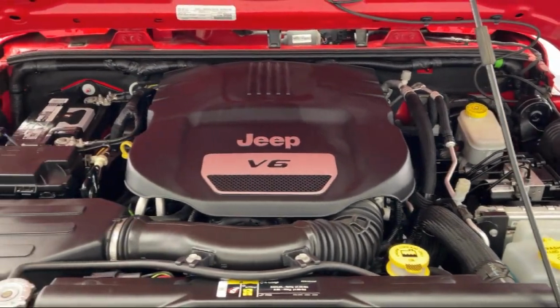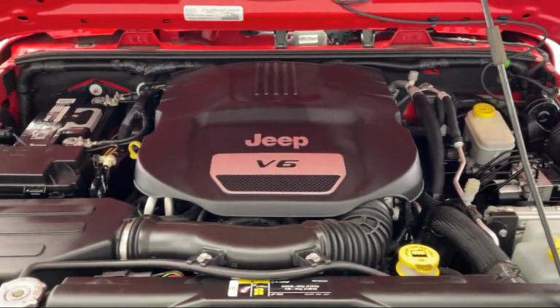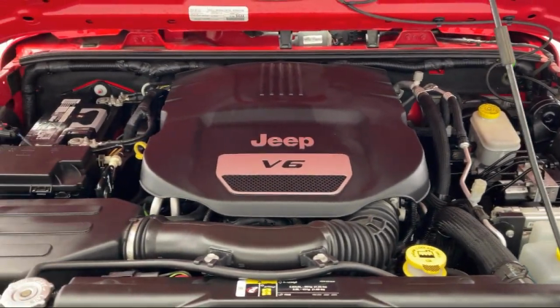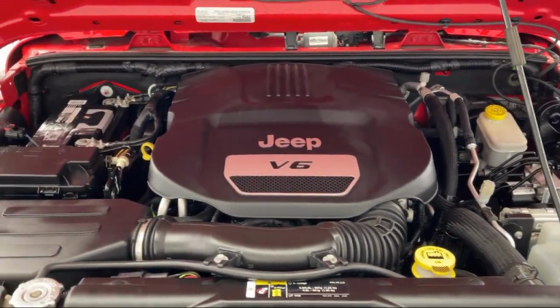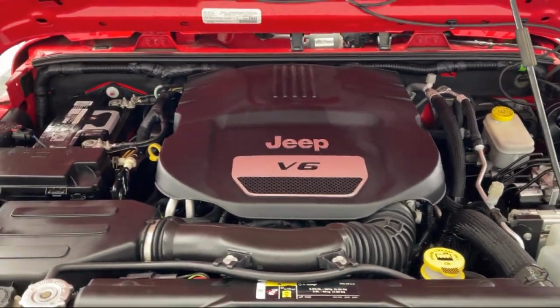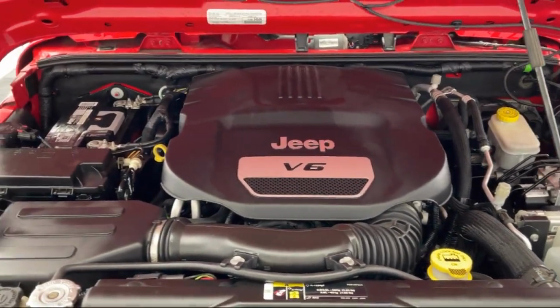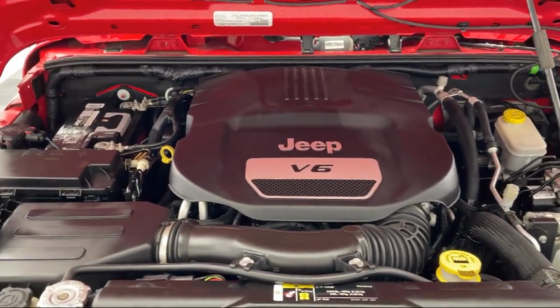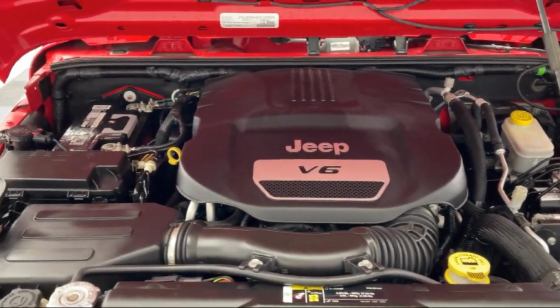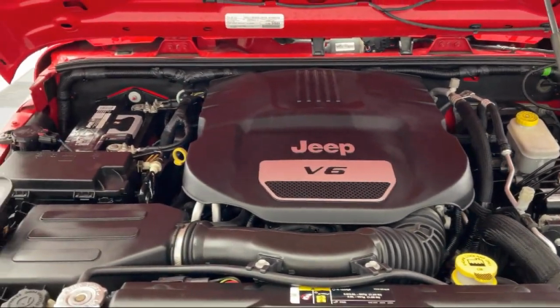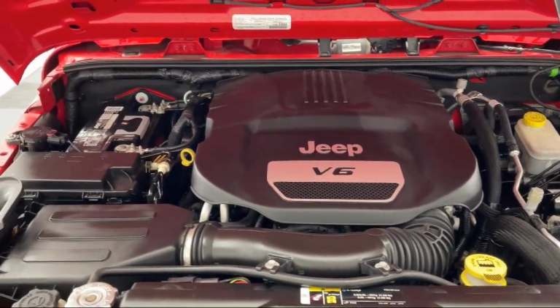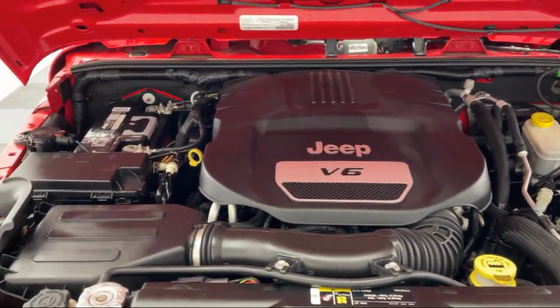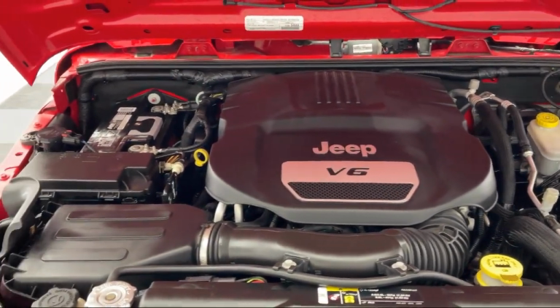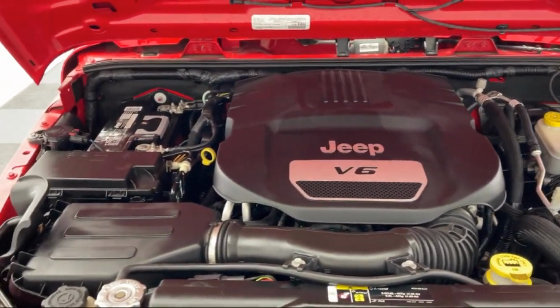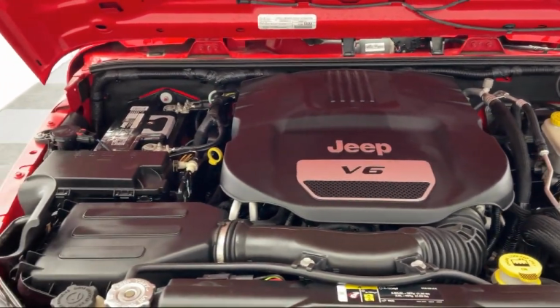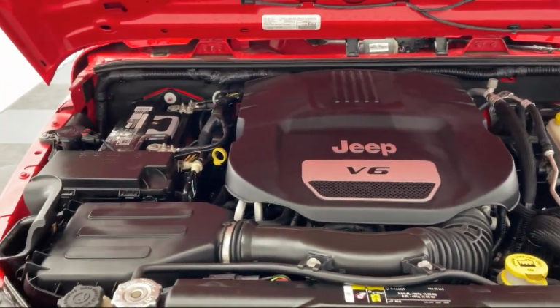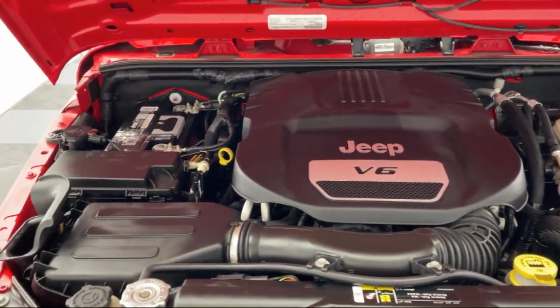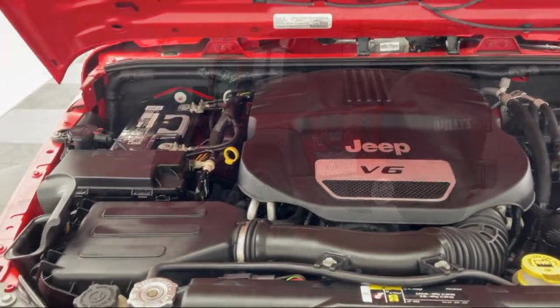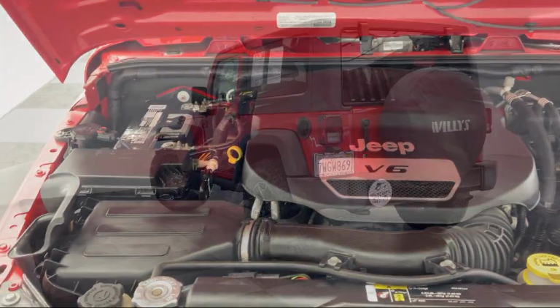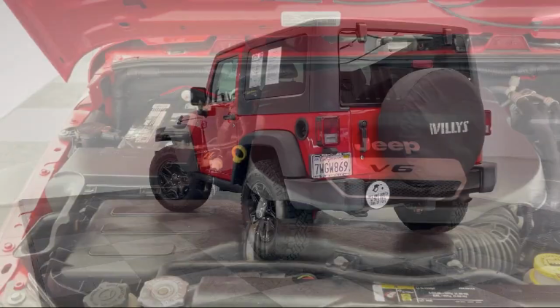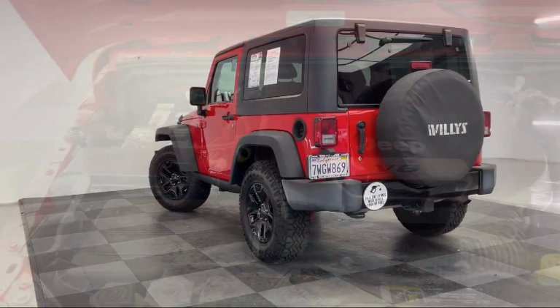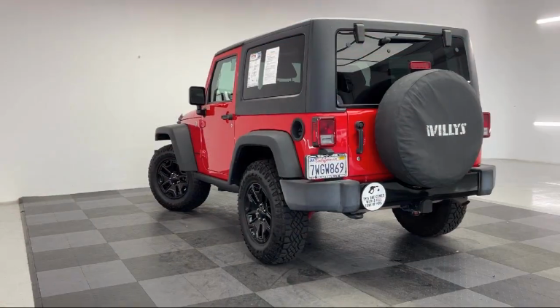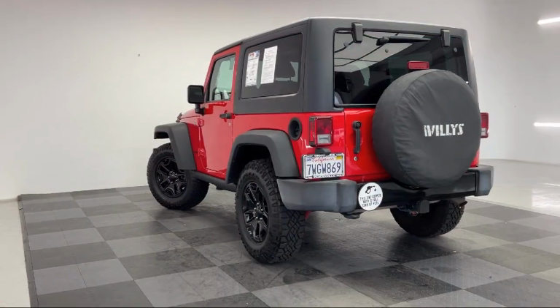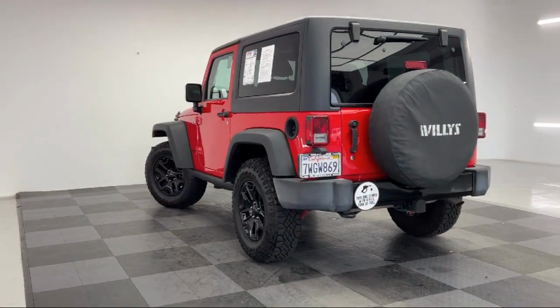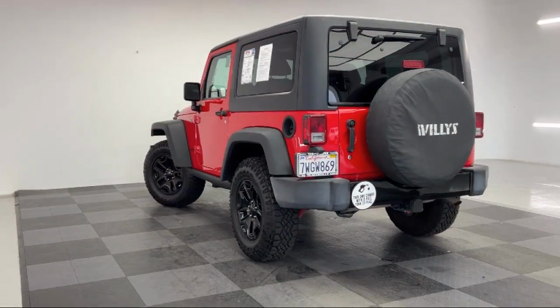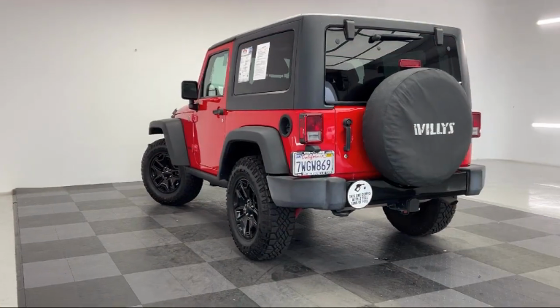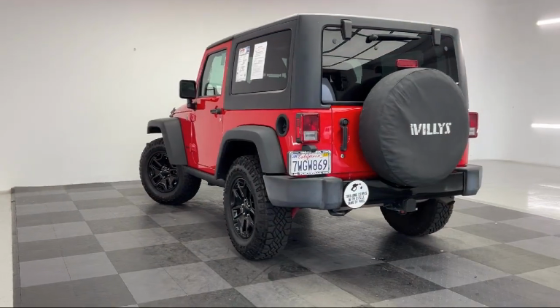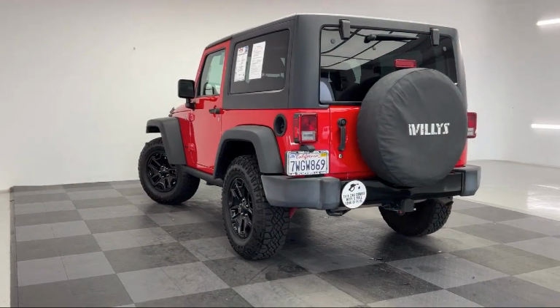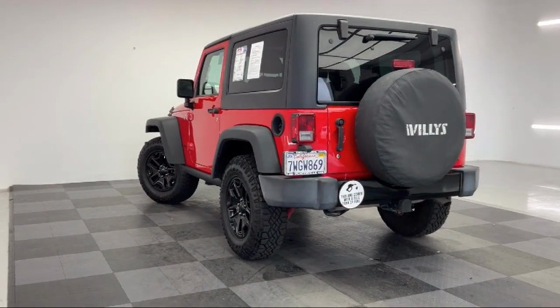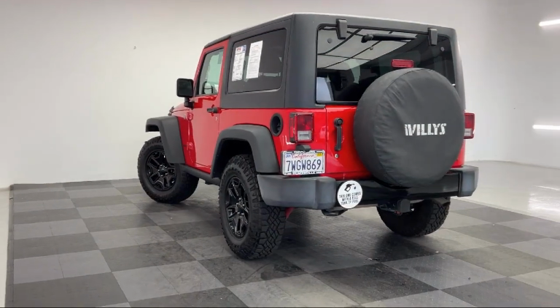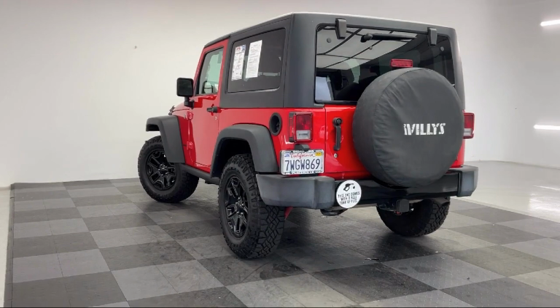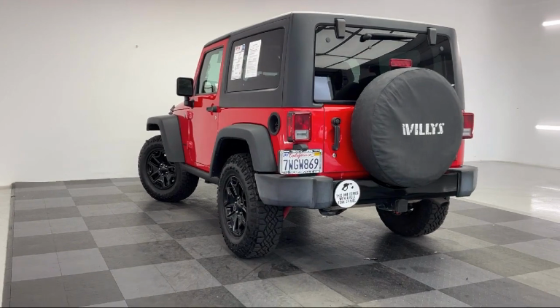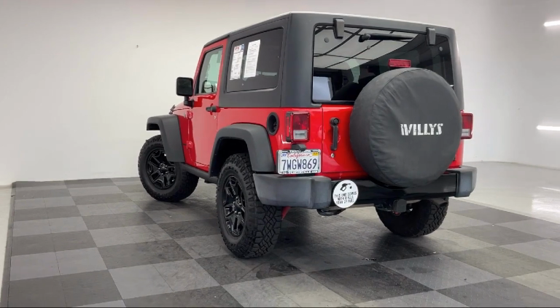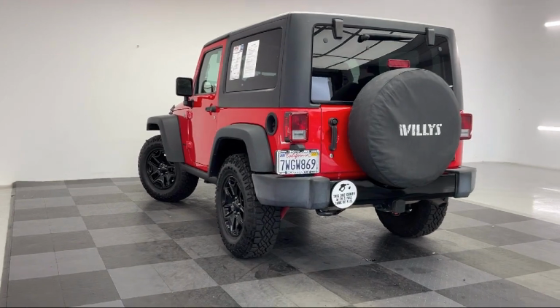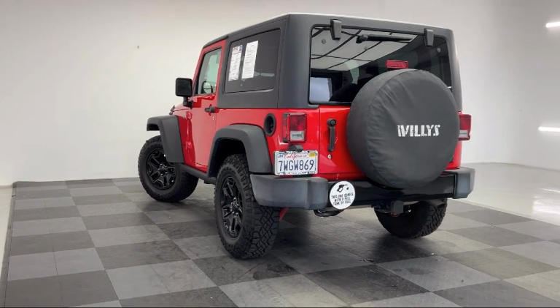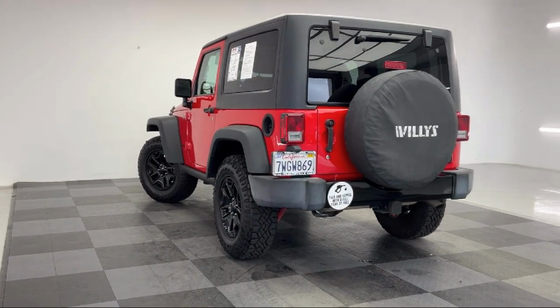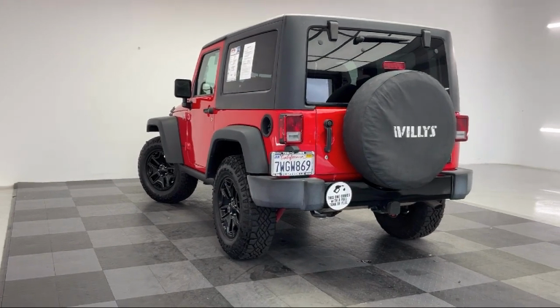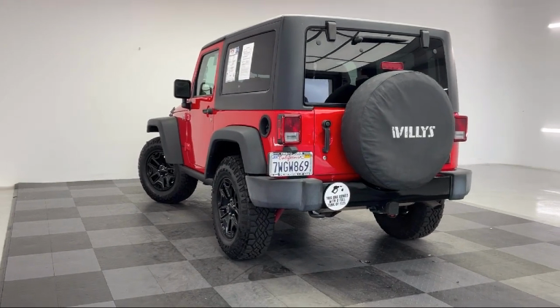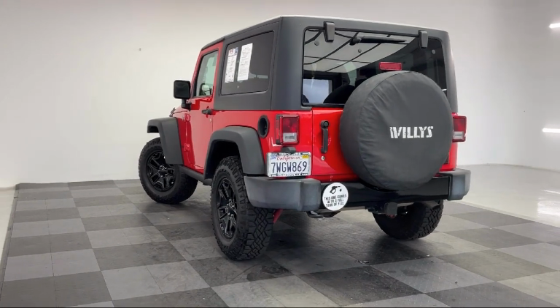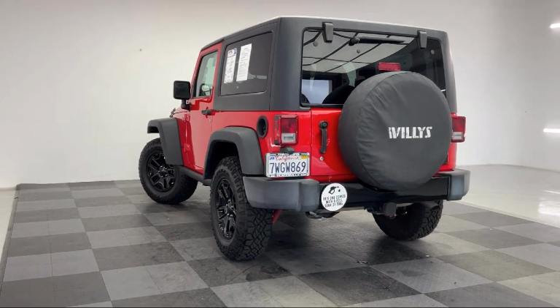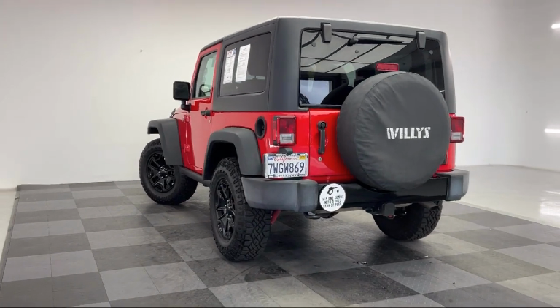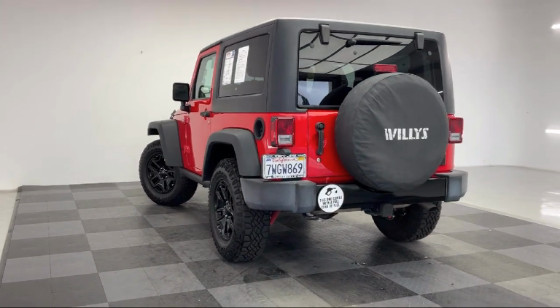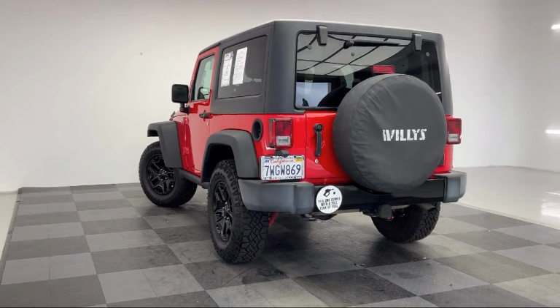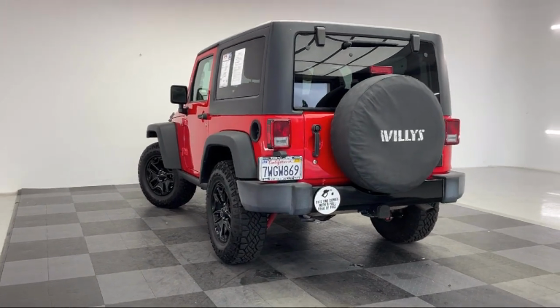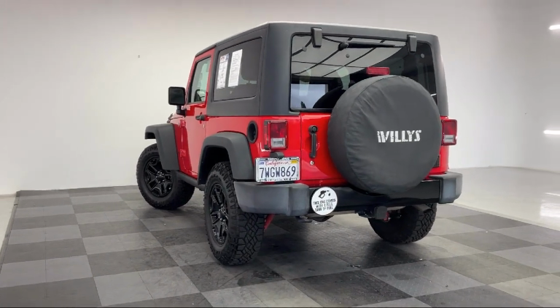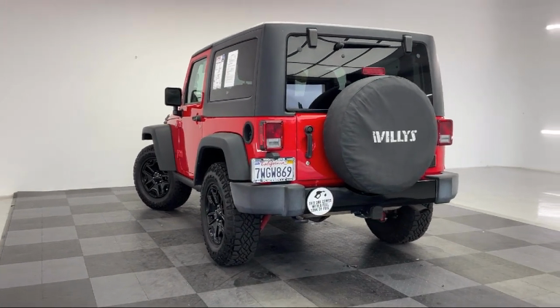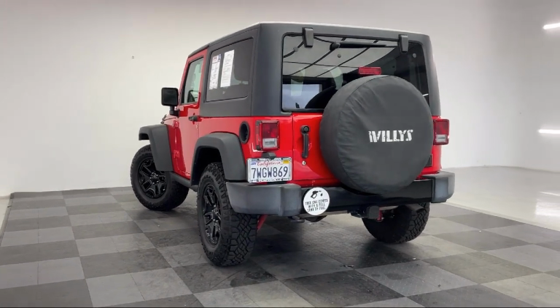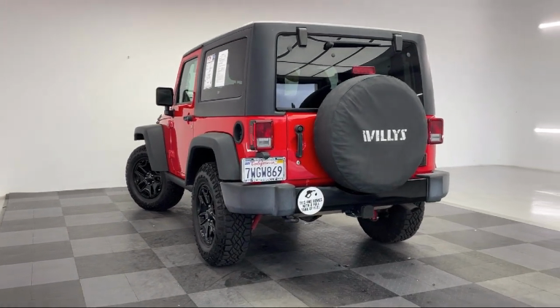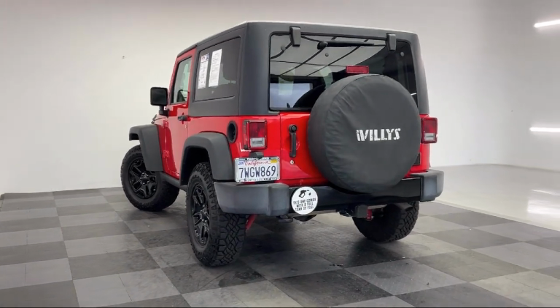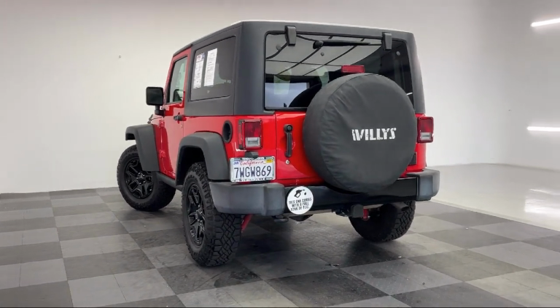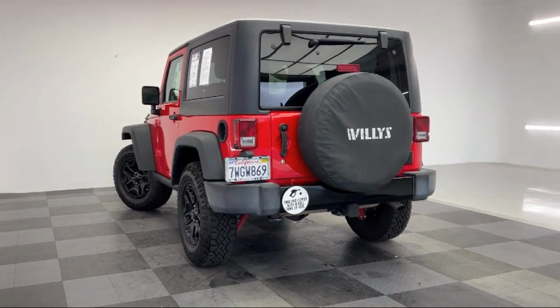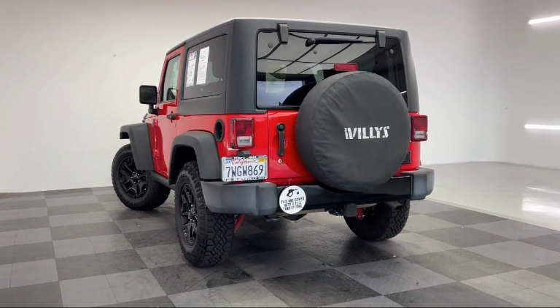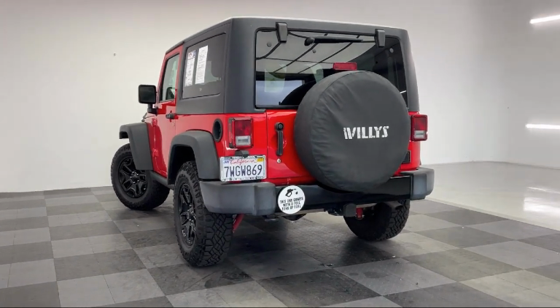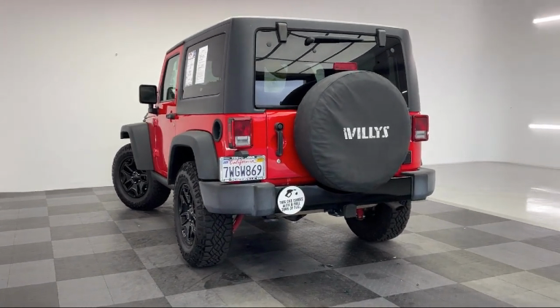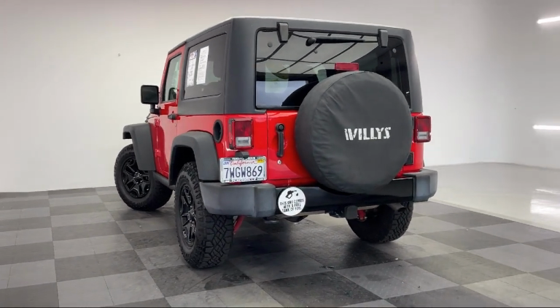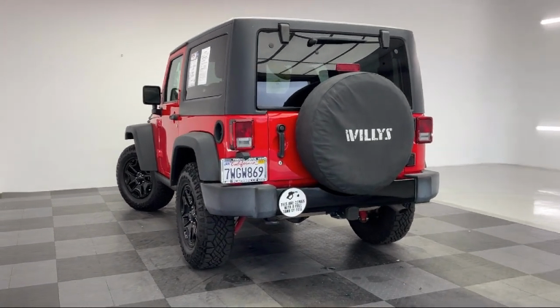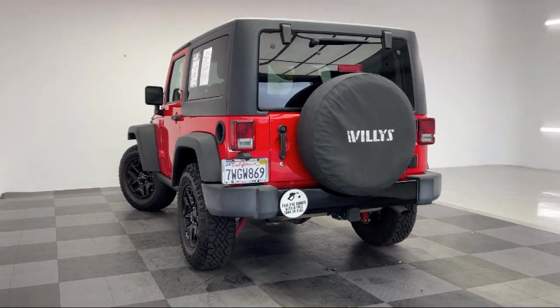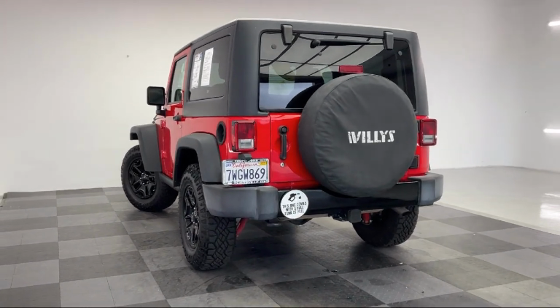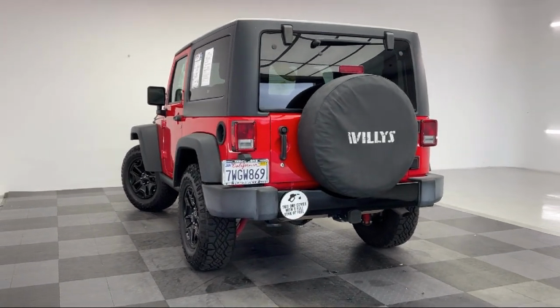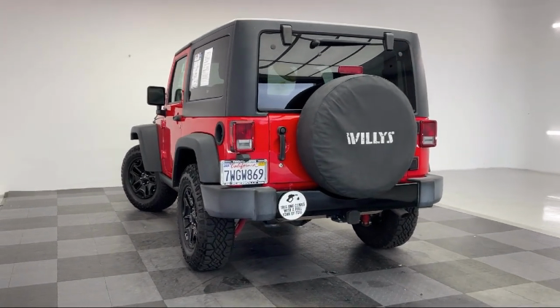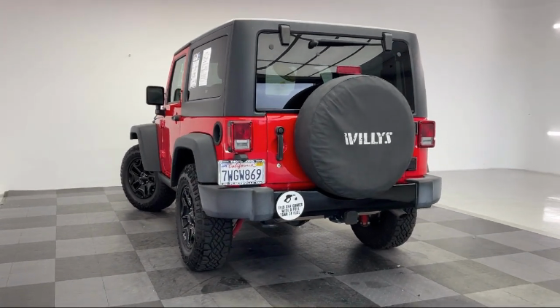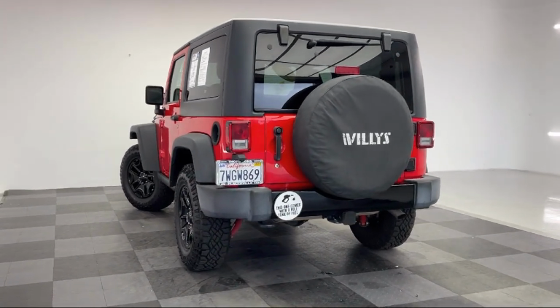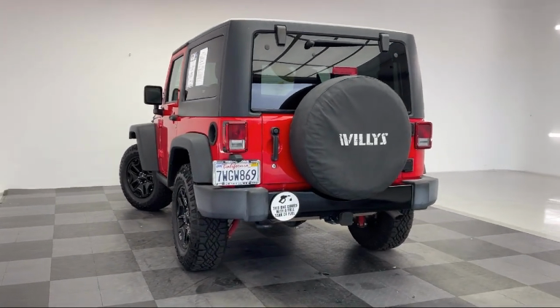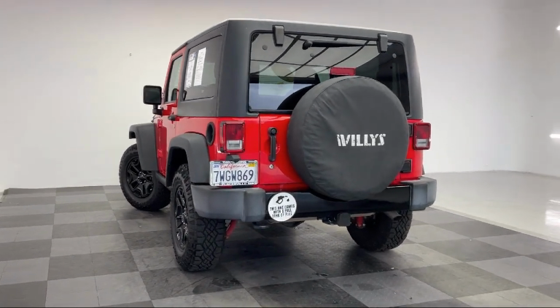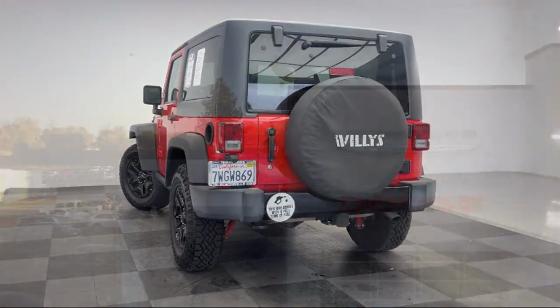Our friendly and knowledgeable staff are here to make your purchase easy and fun, because that's what buying a car should really be about — fun.